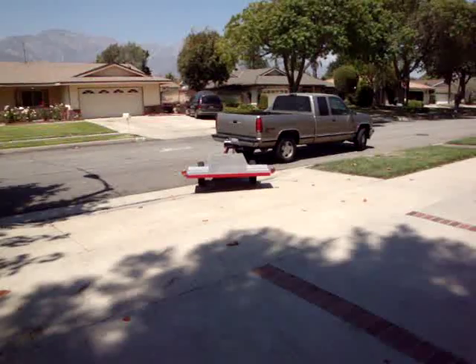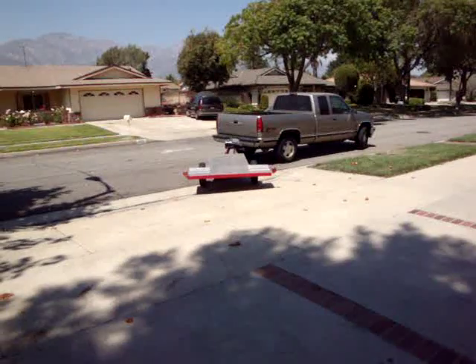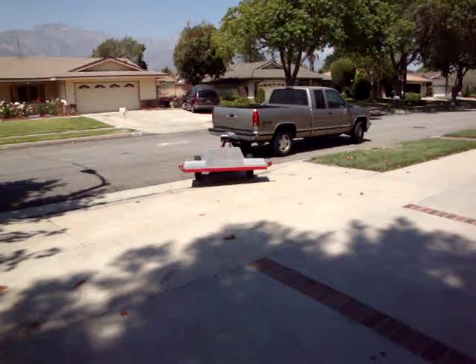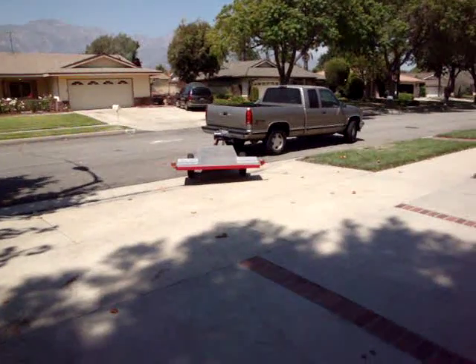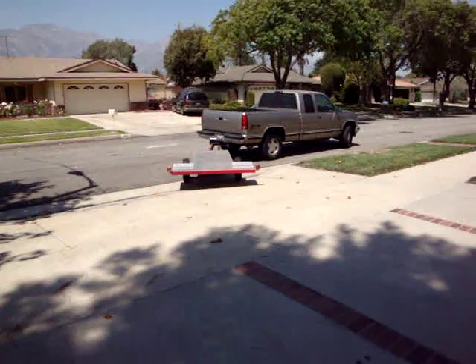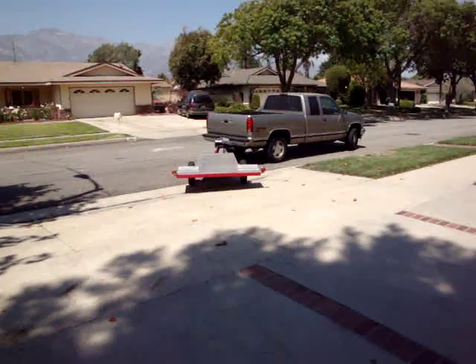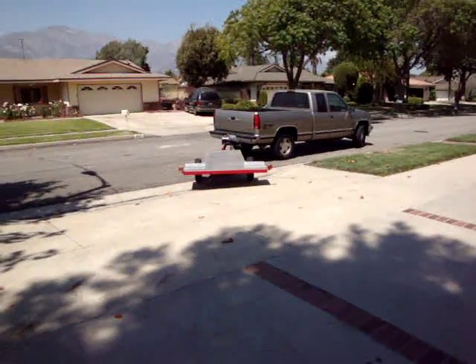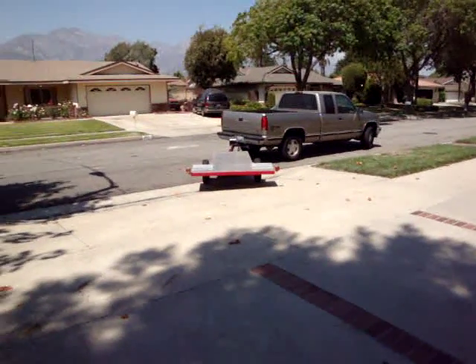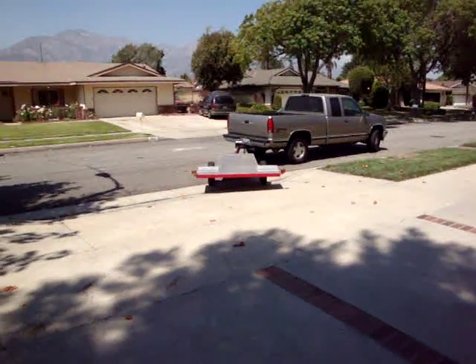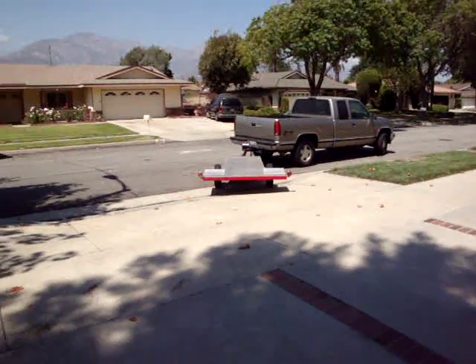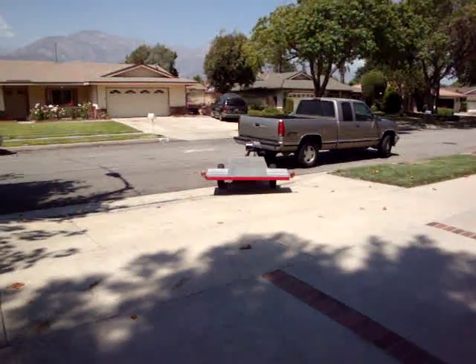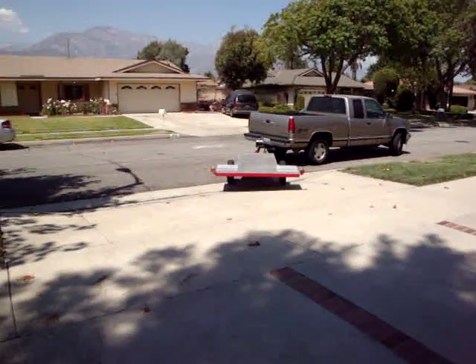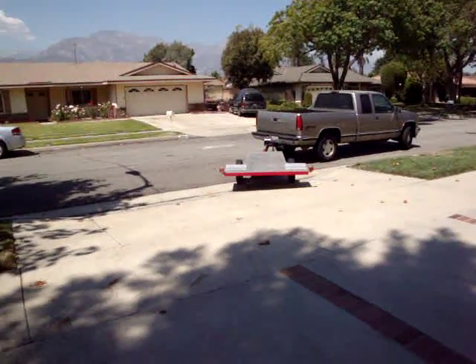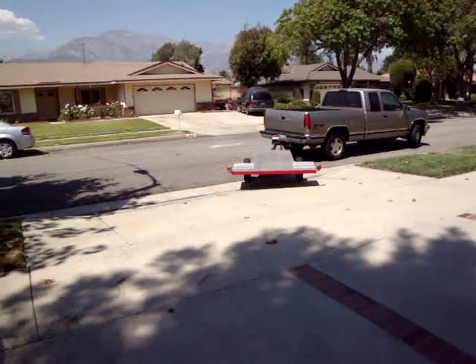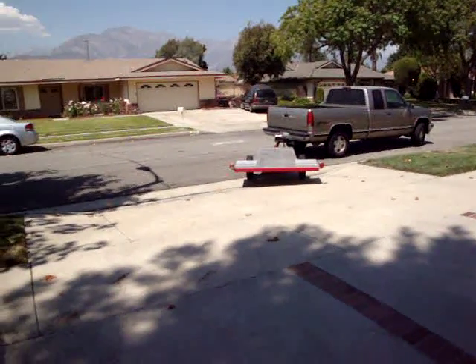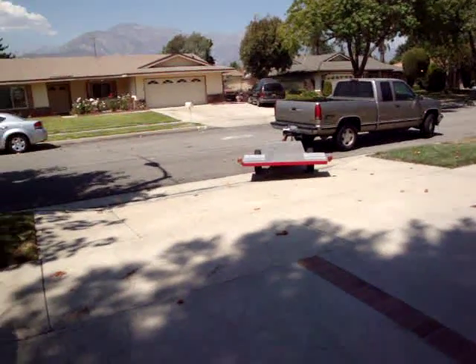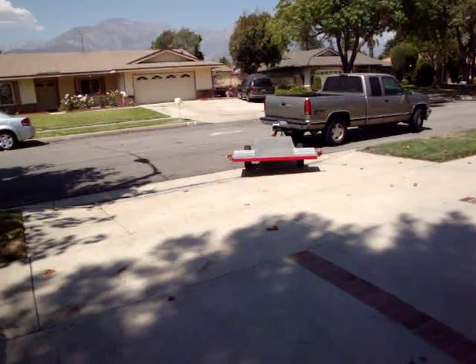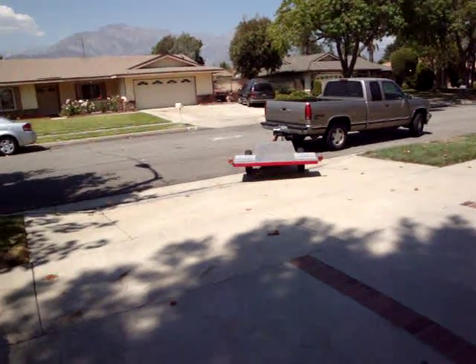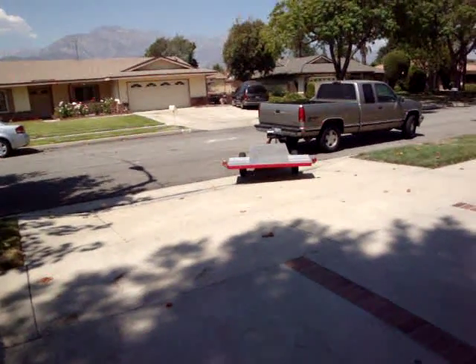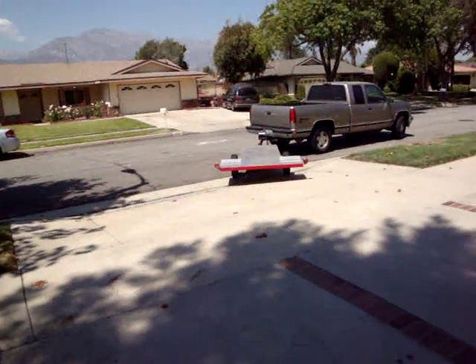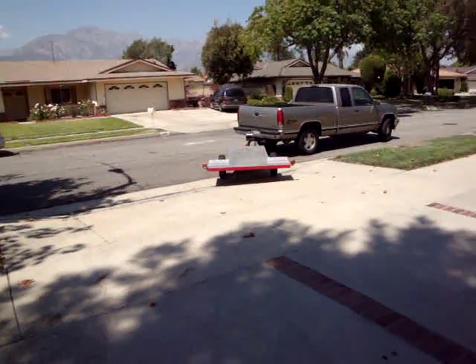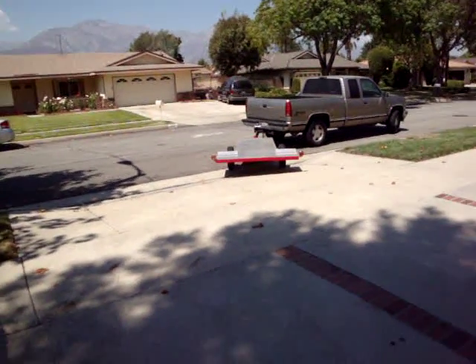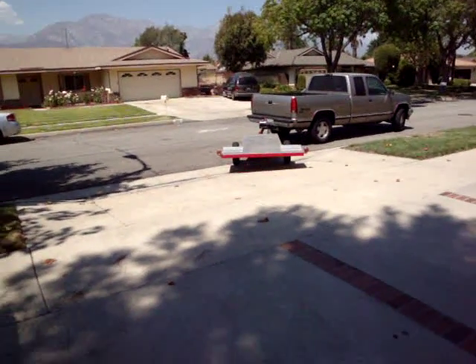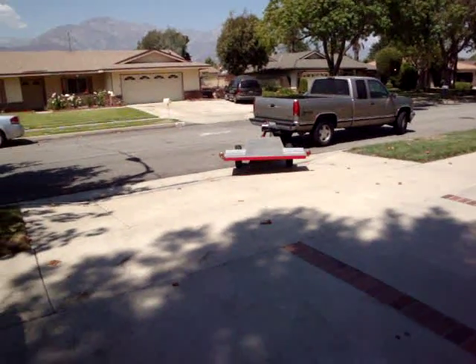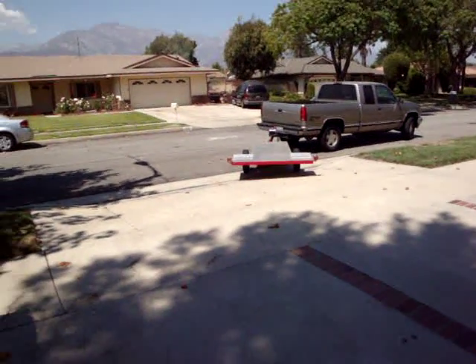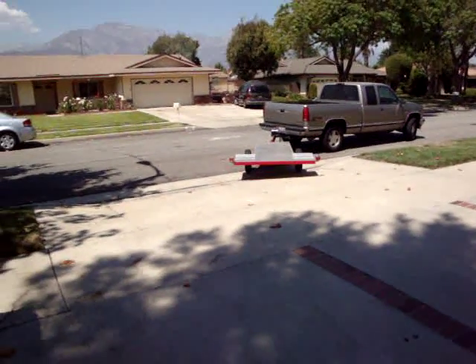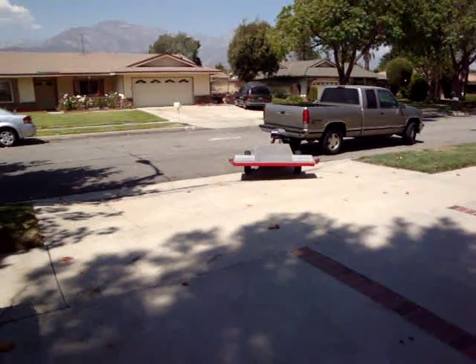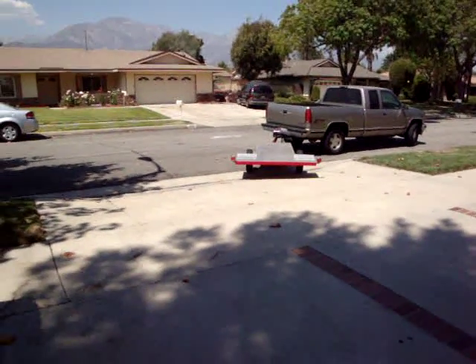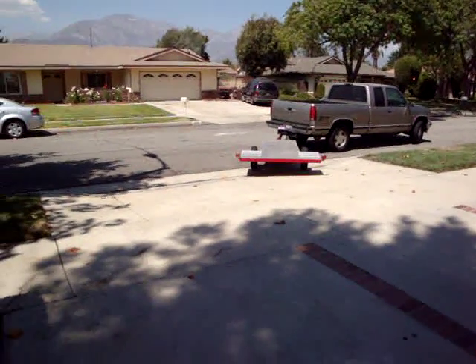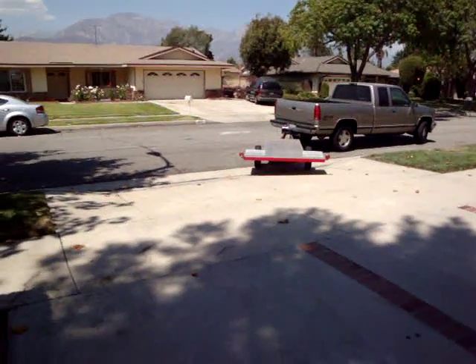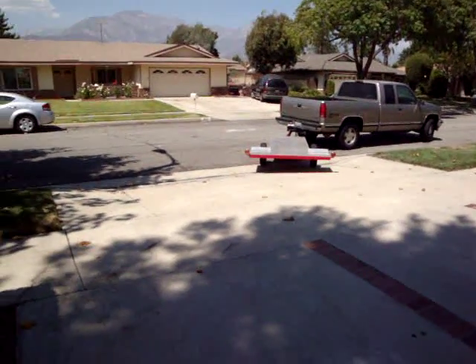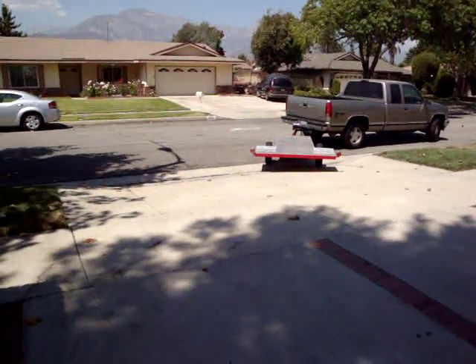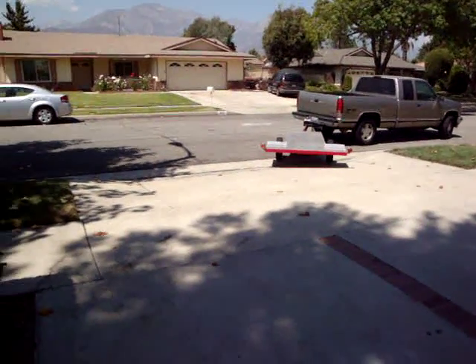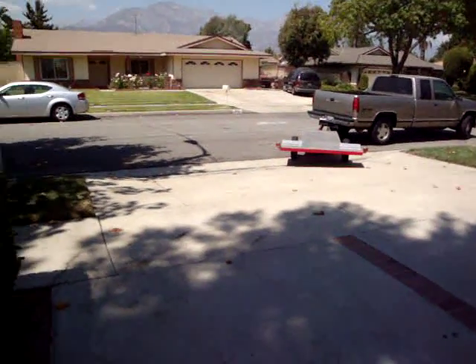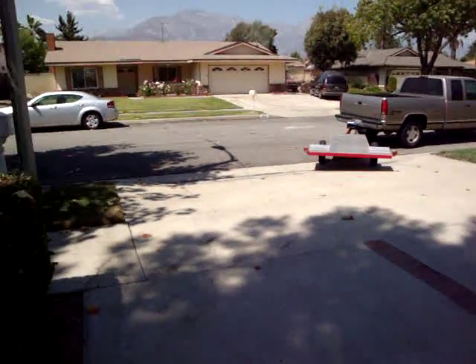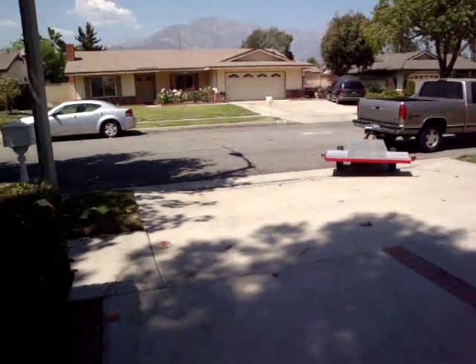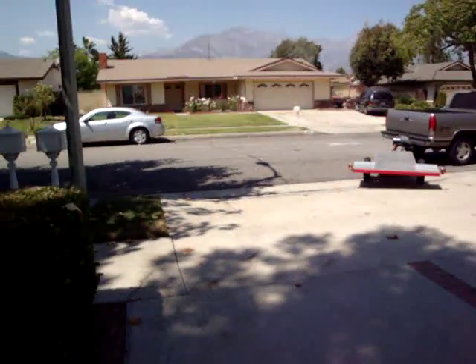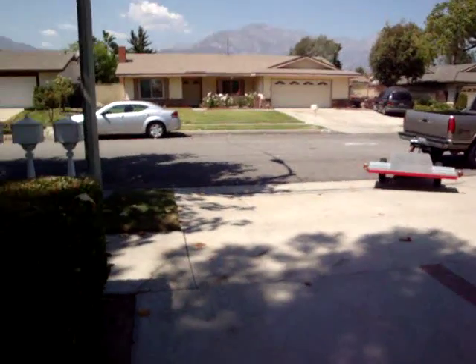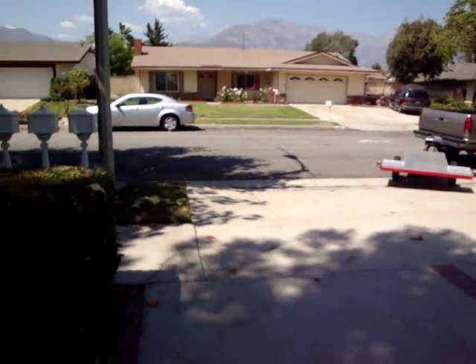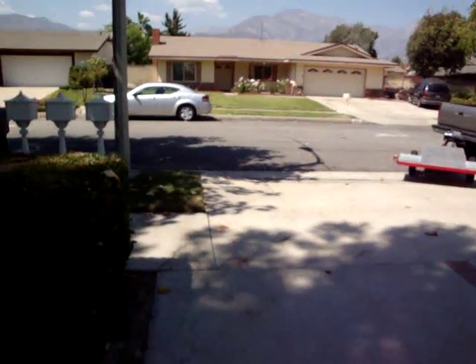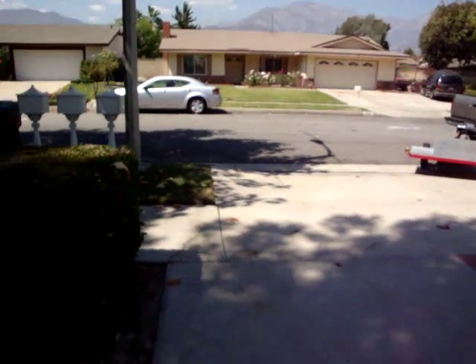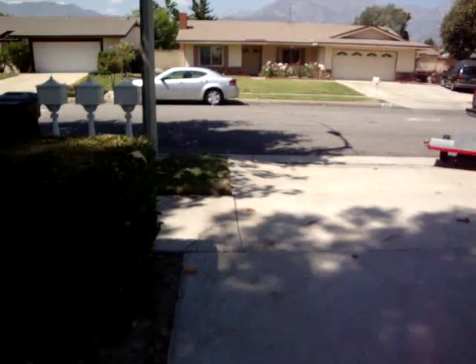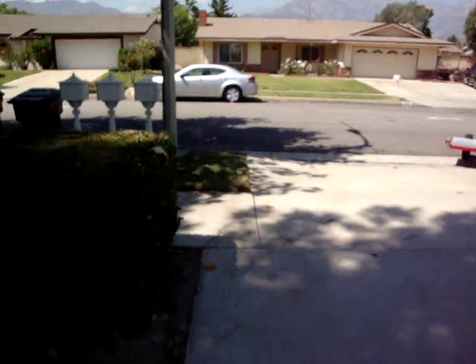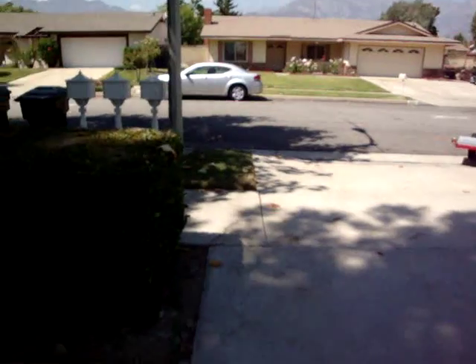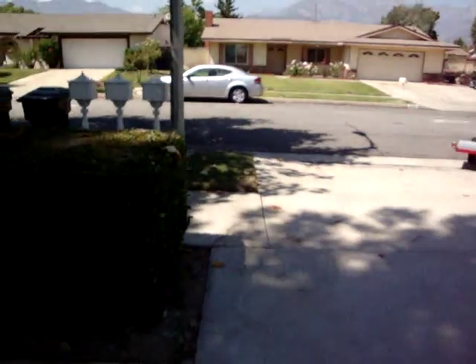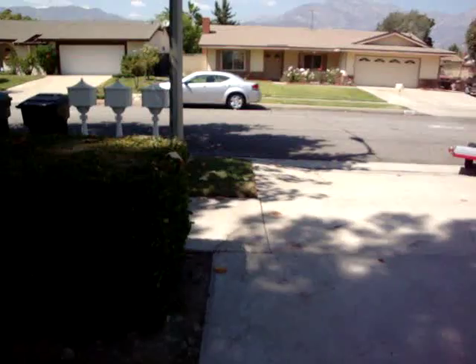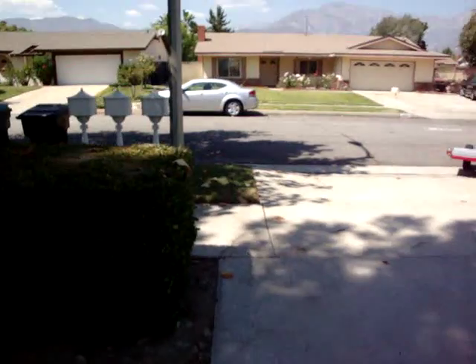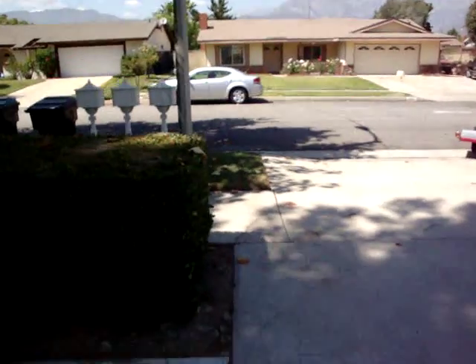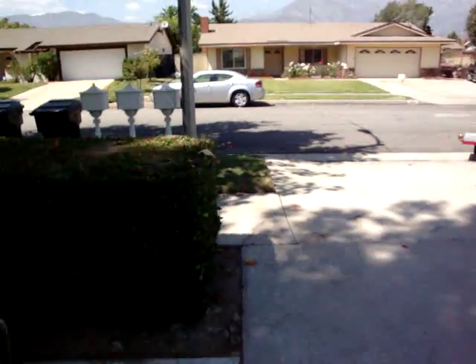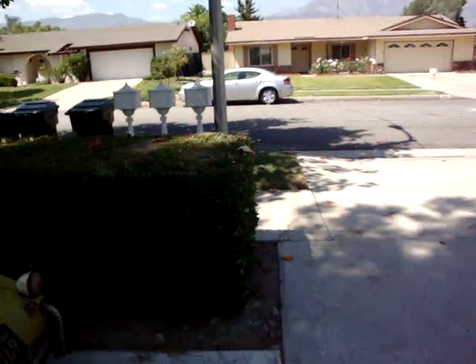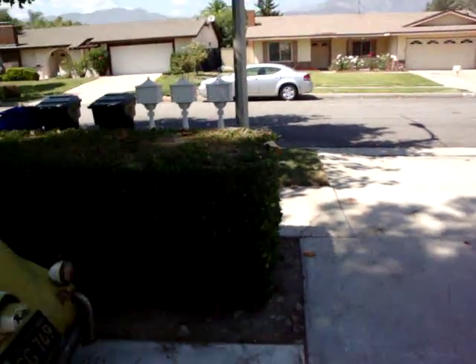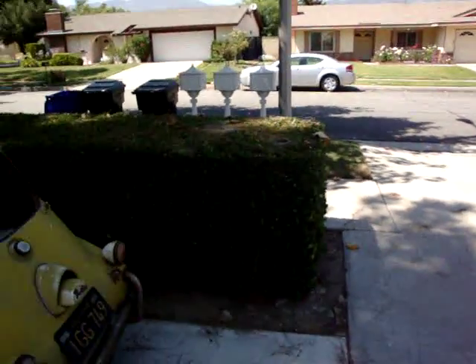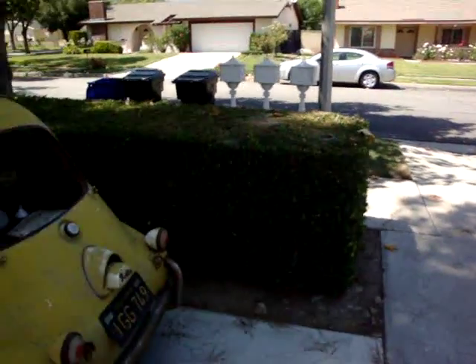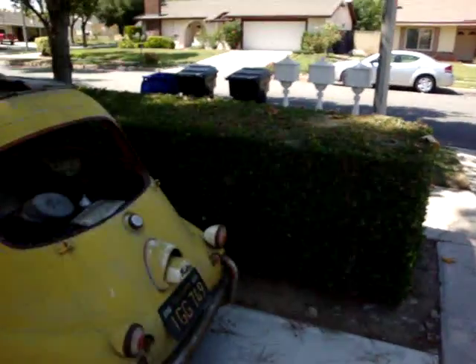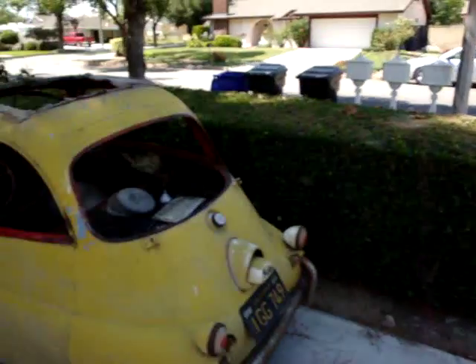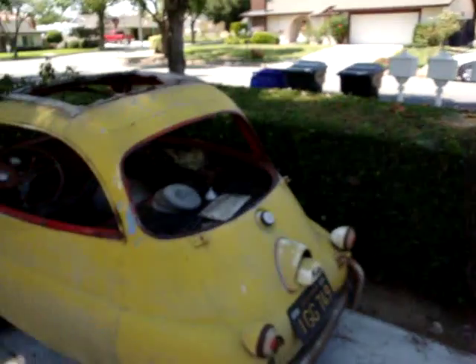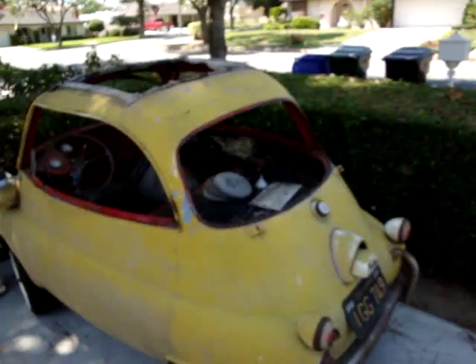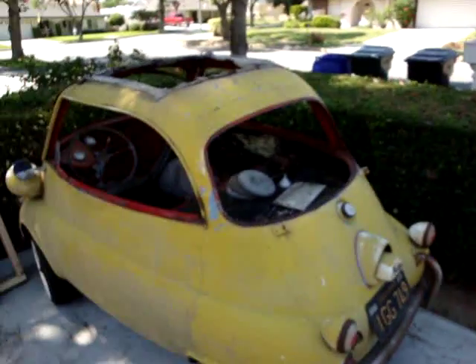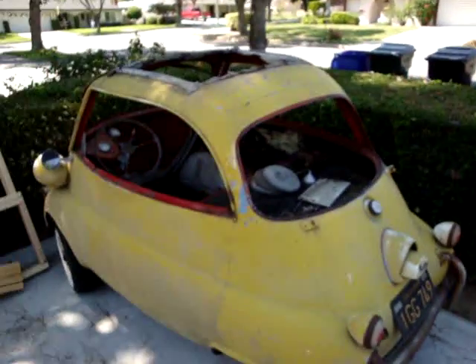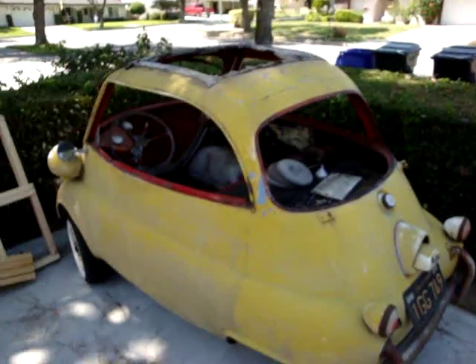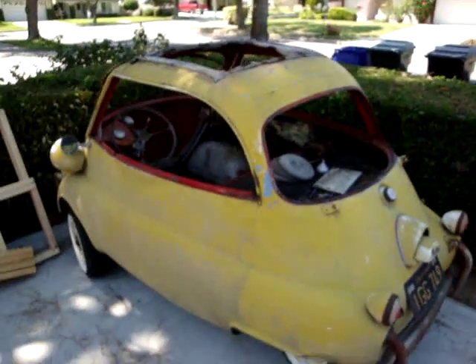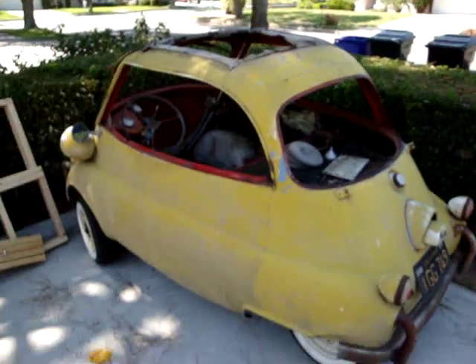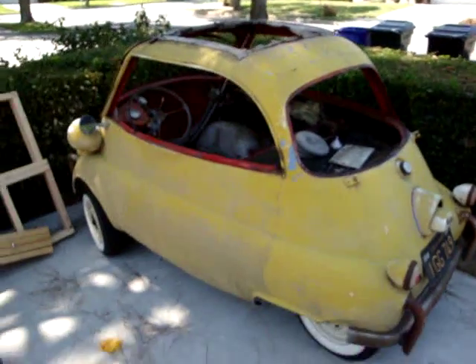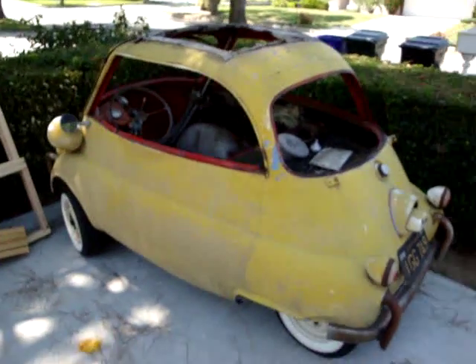We just unloaded our next iZetta we've just about got done for a customer, and I thought we'd show it to you.